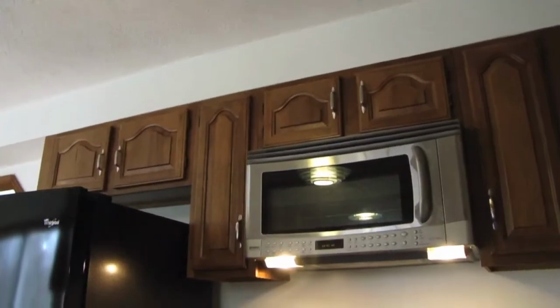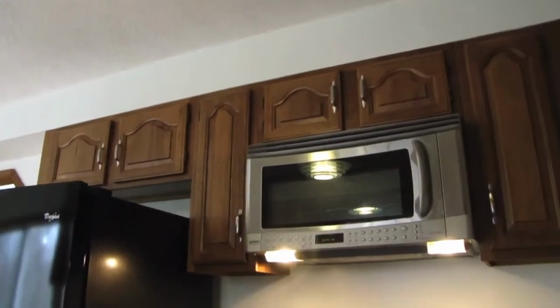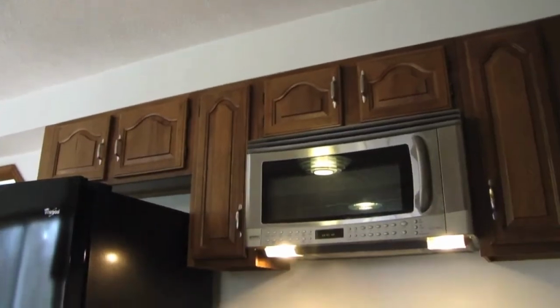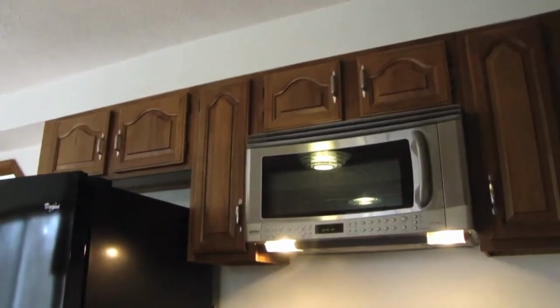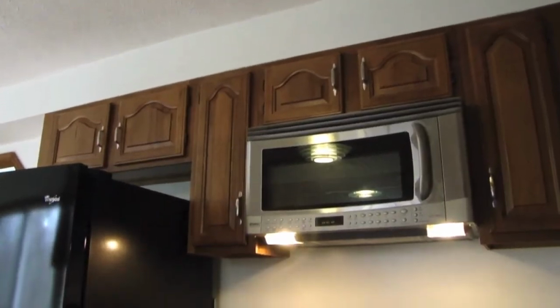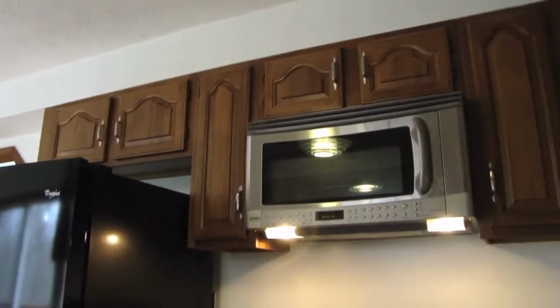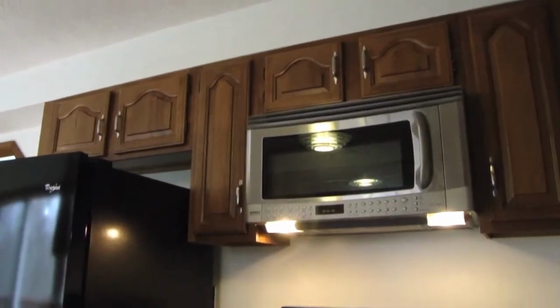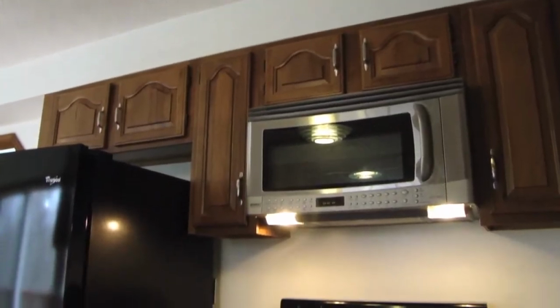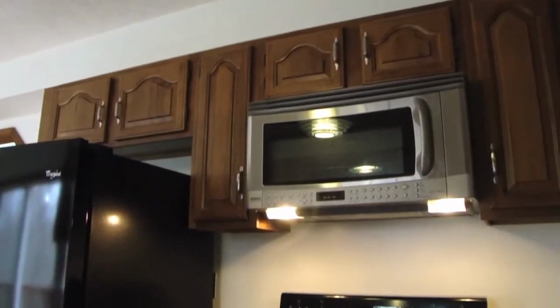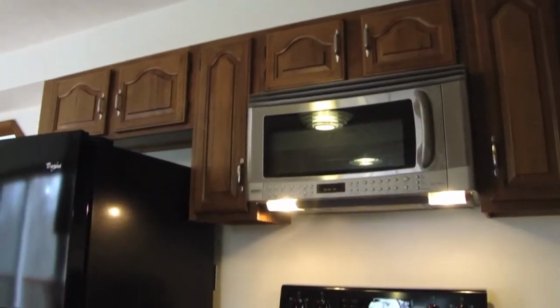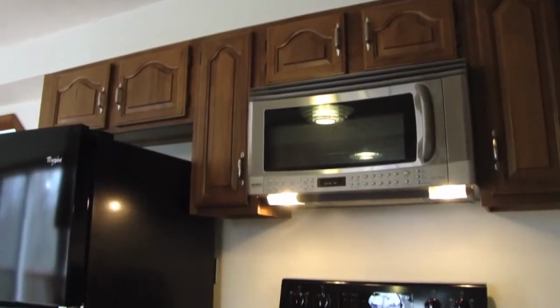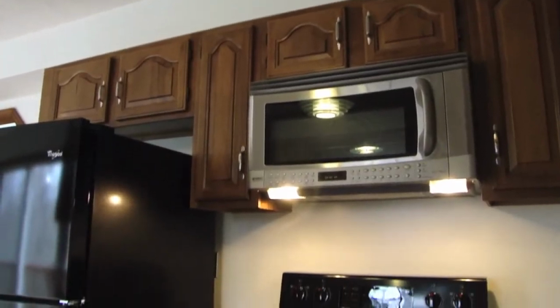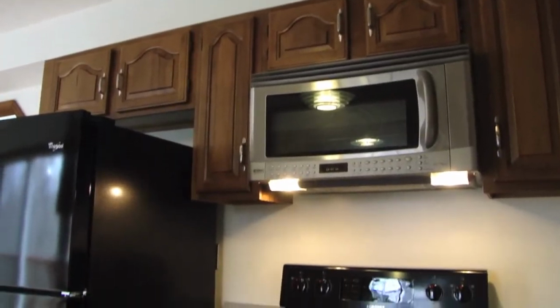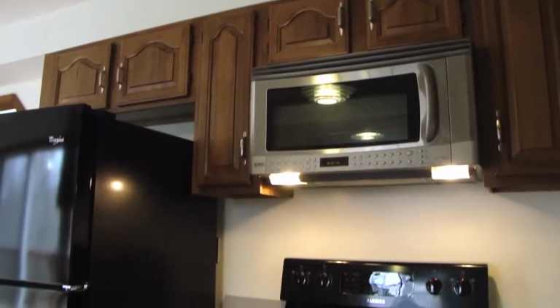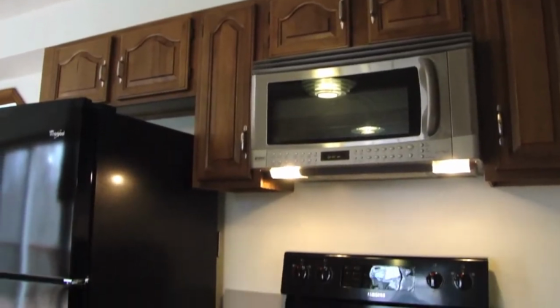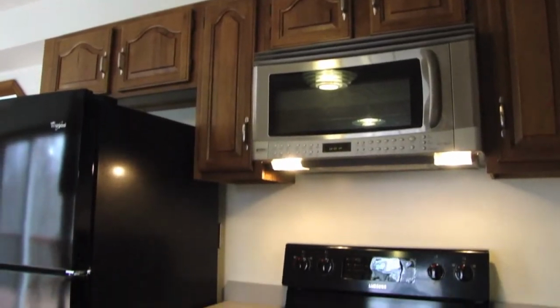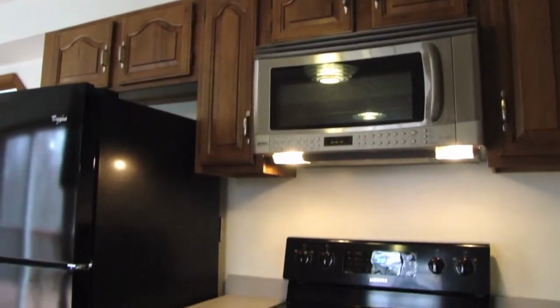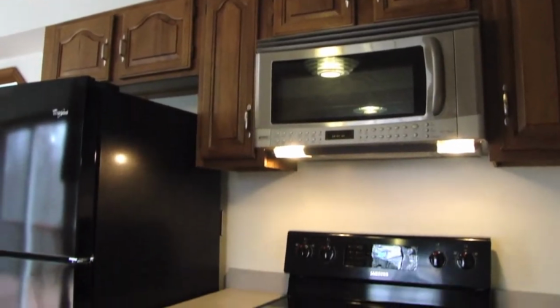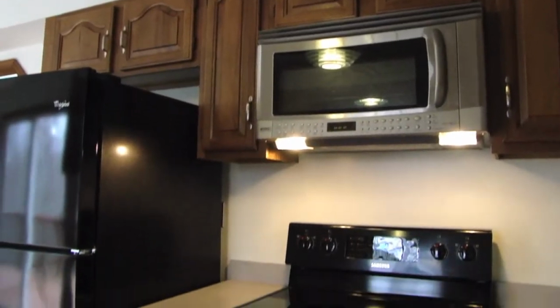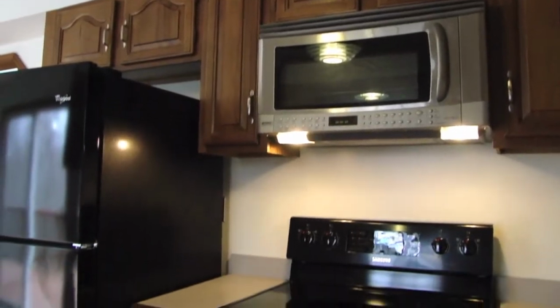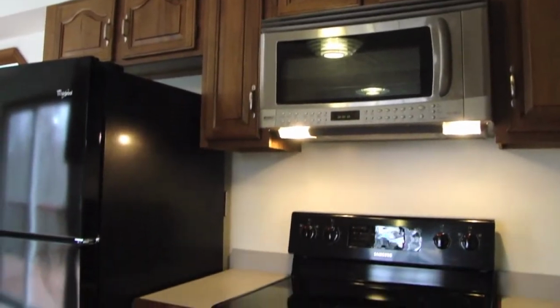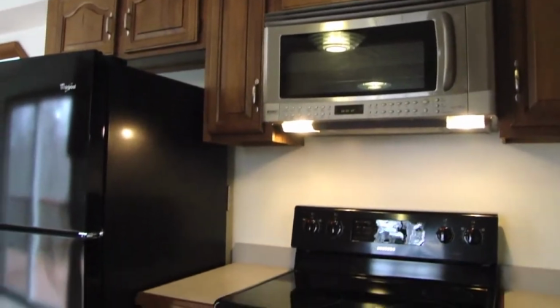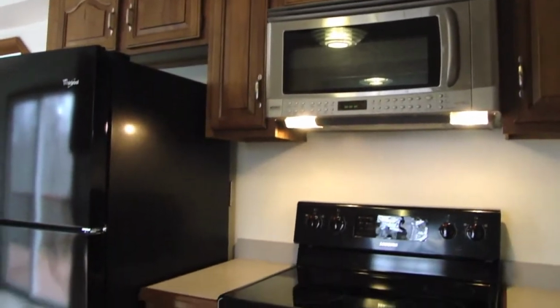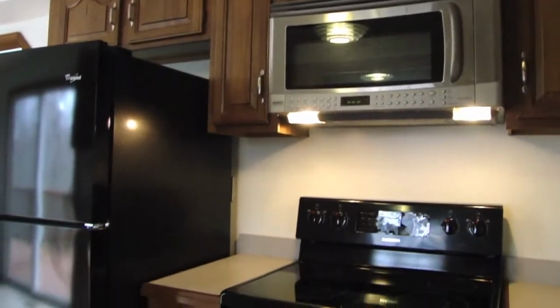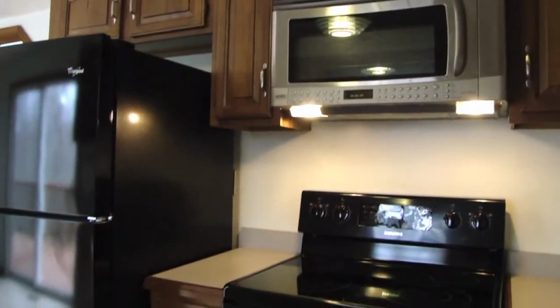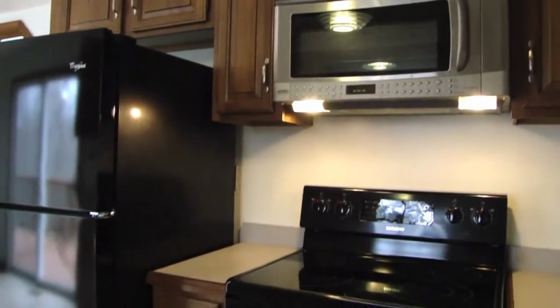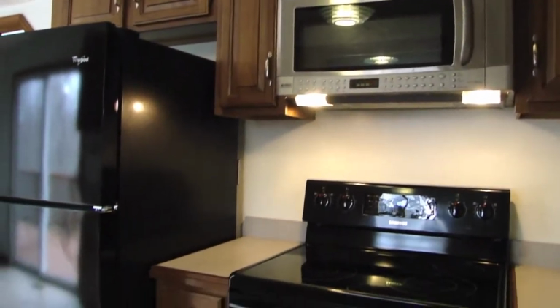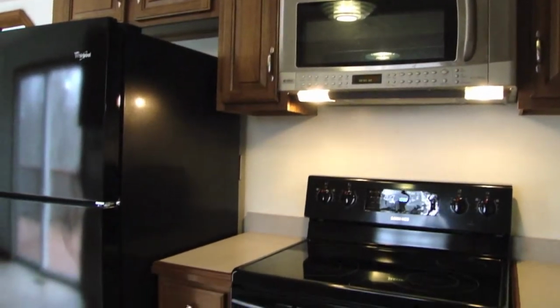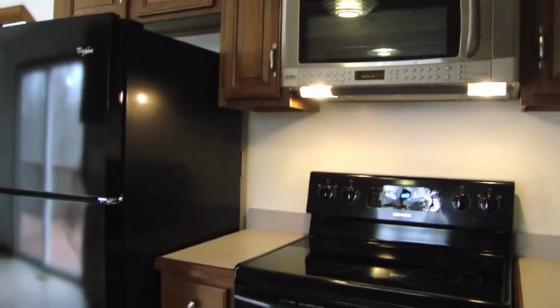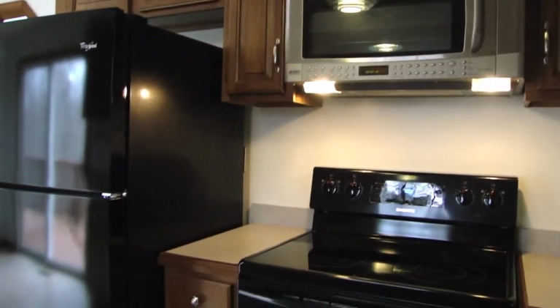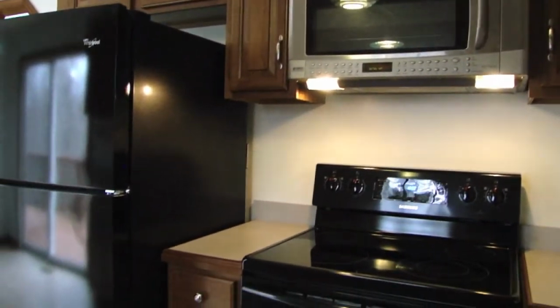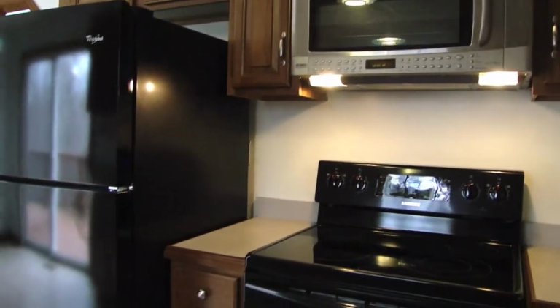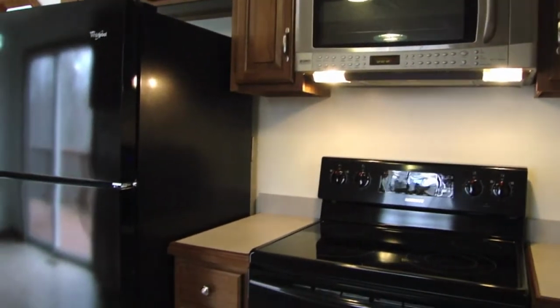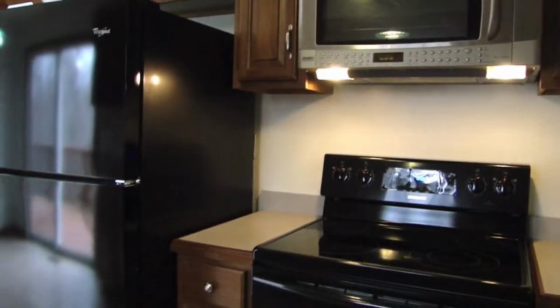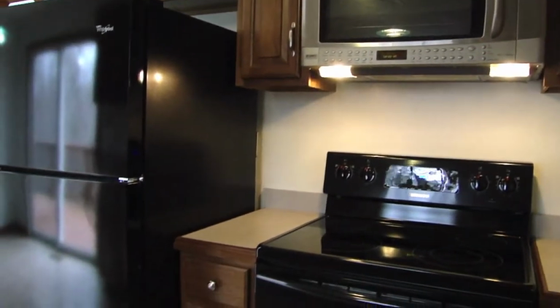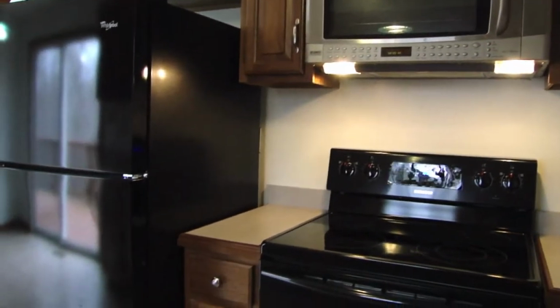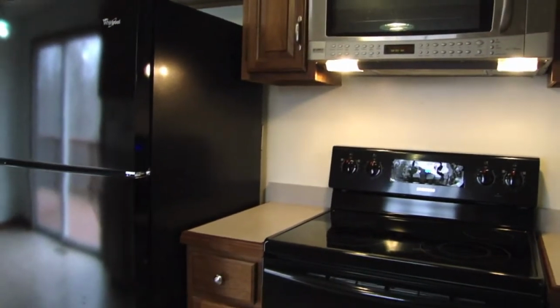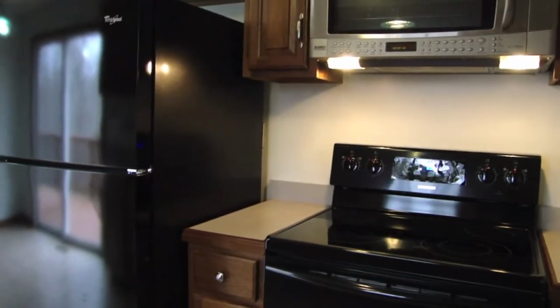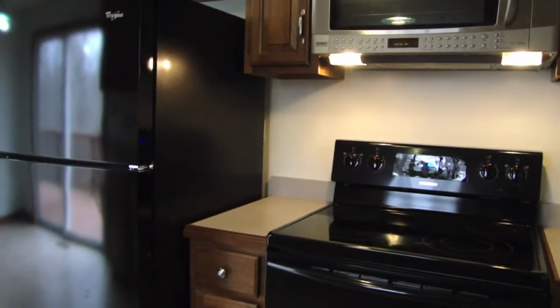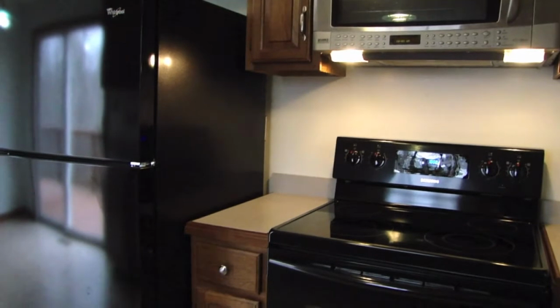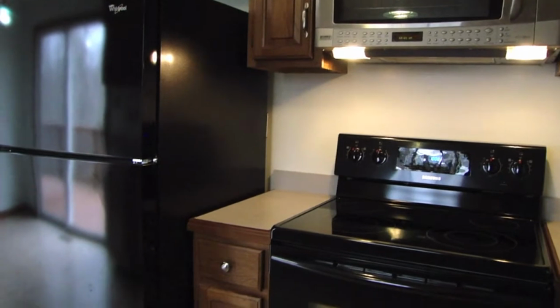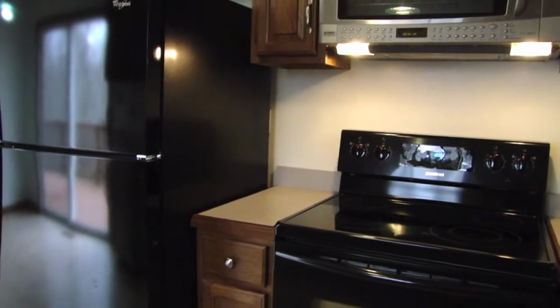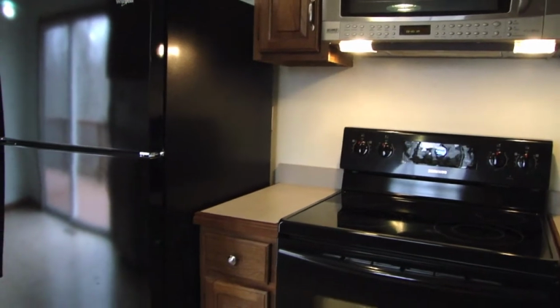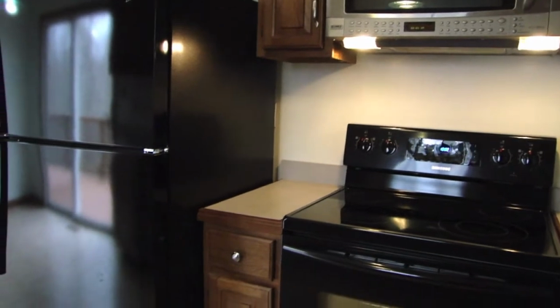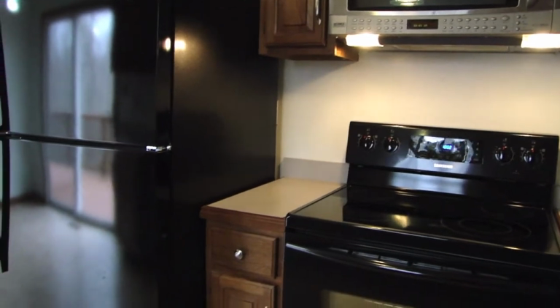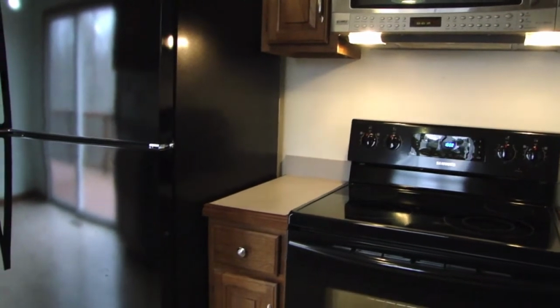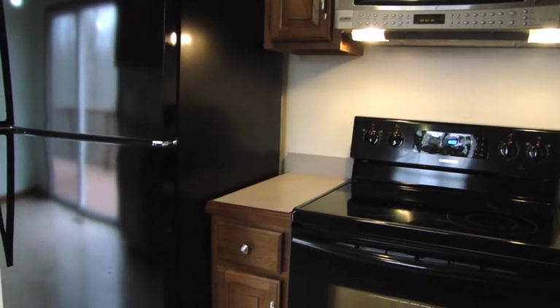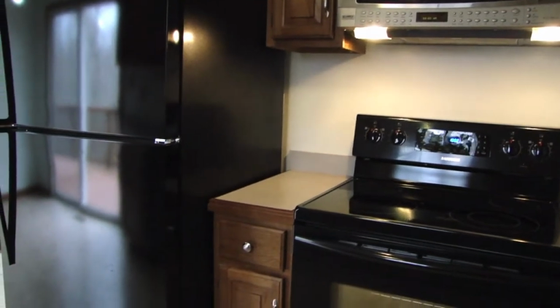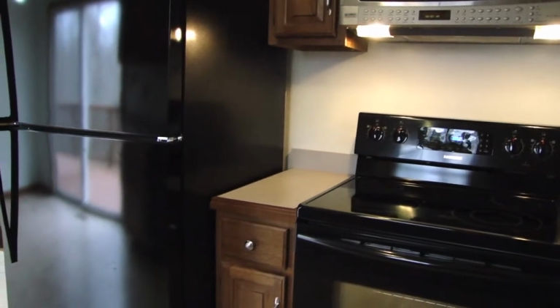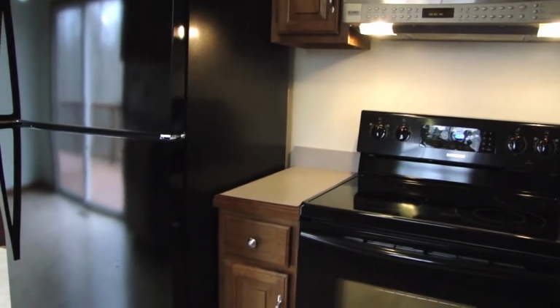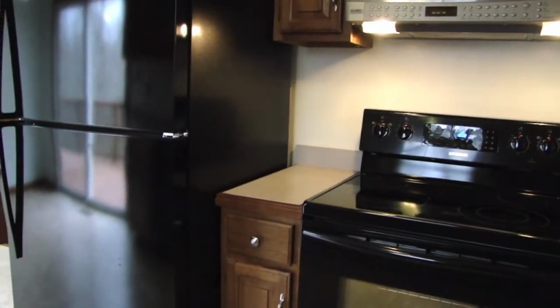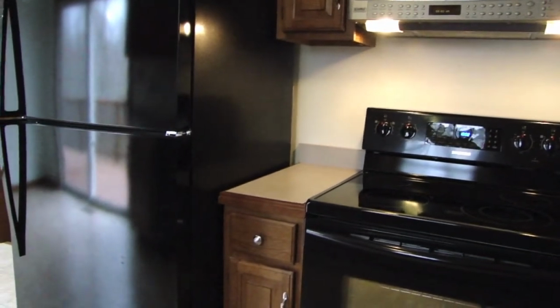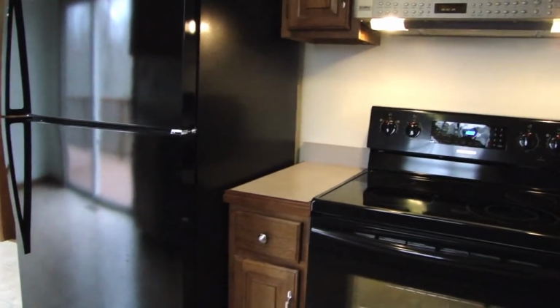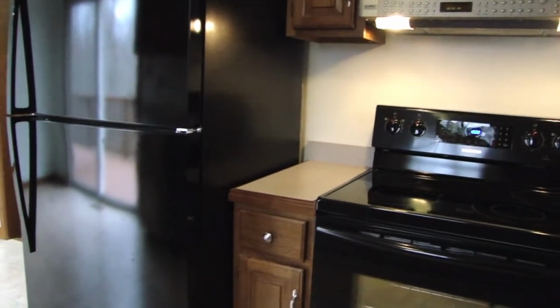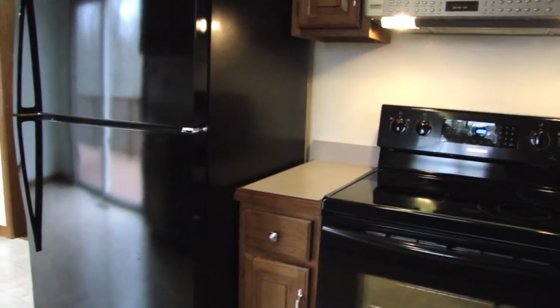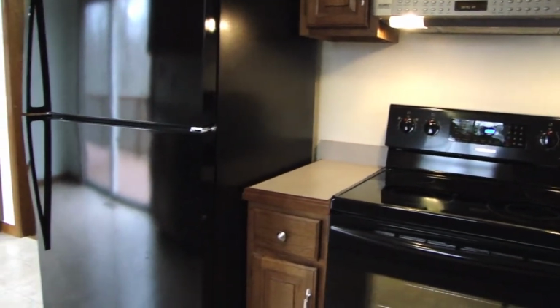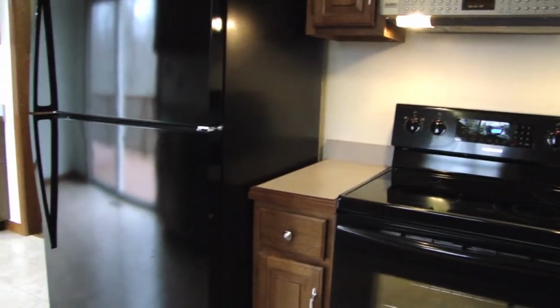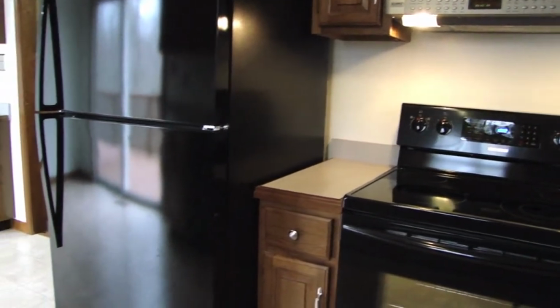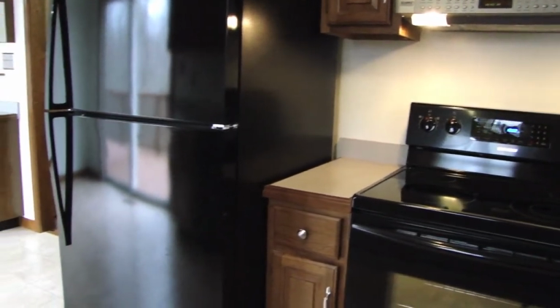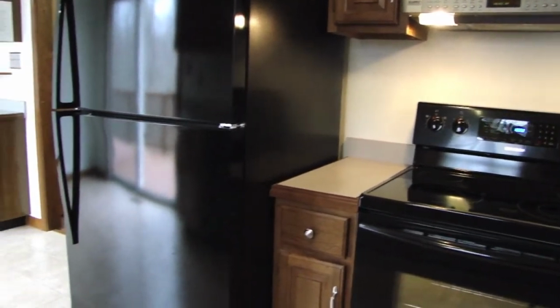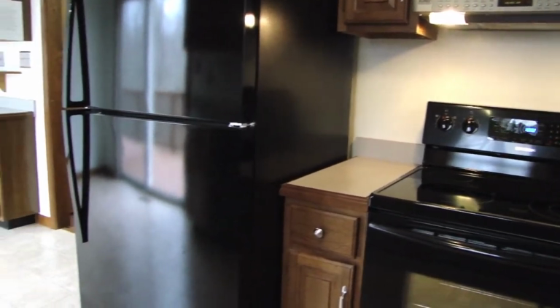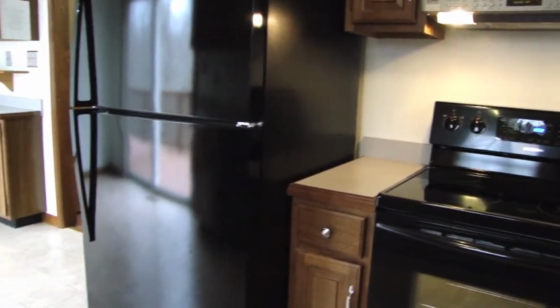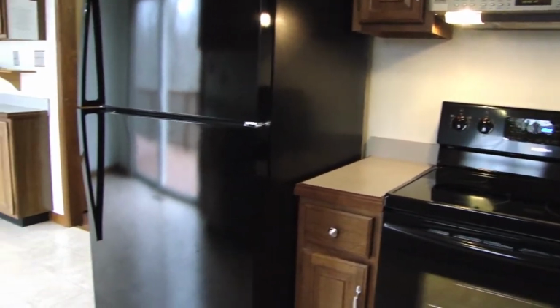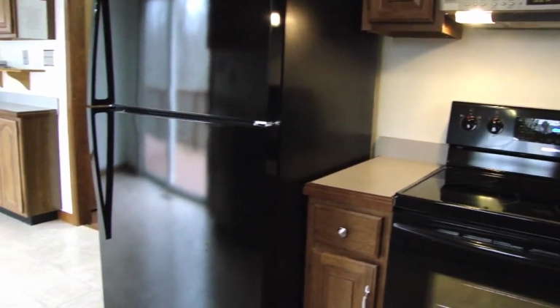Home has been recently renovated to include new appliances, new paint, and updated bathrooms.